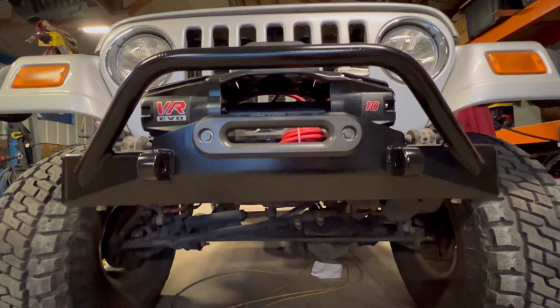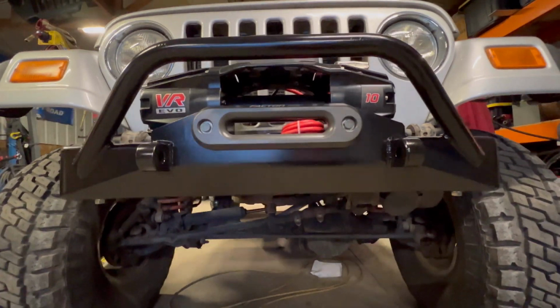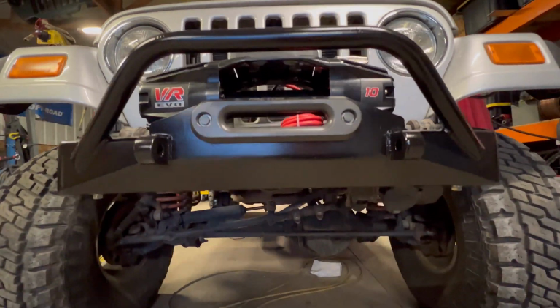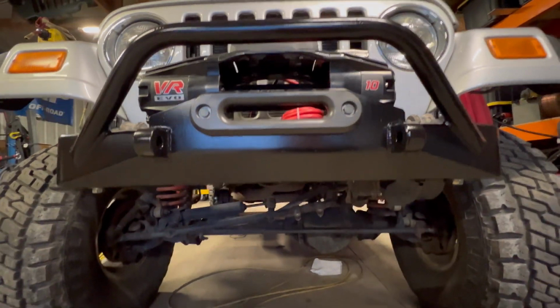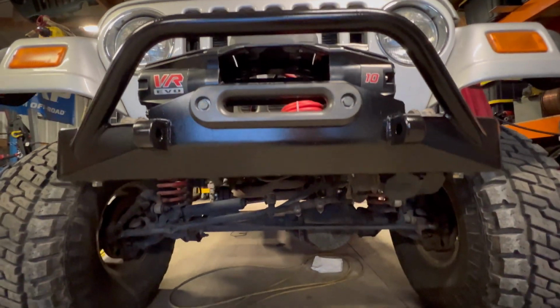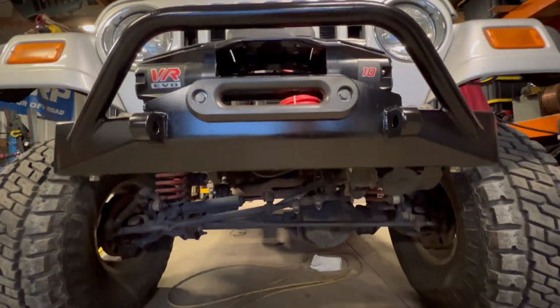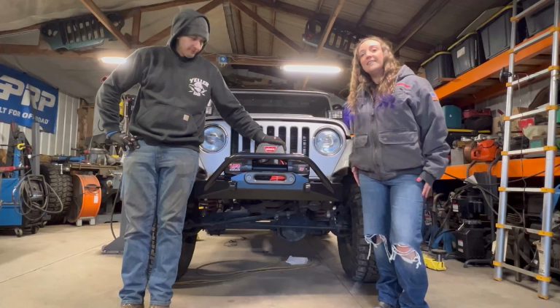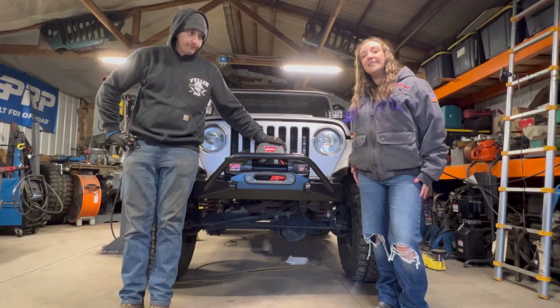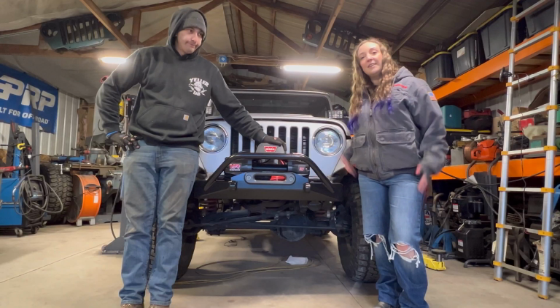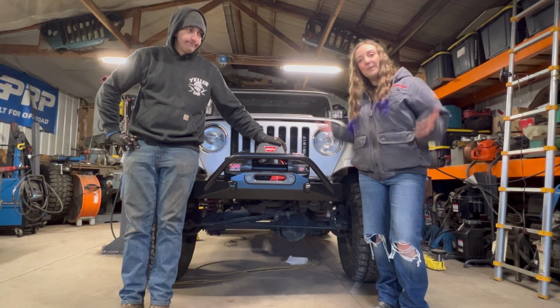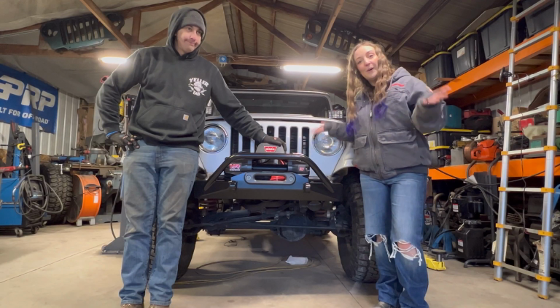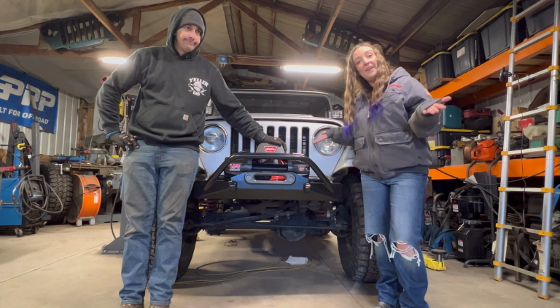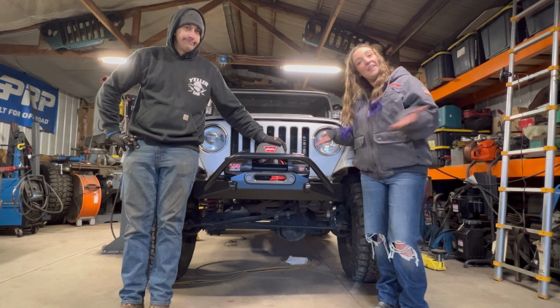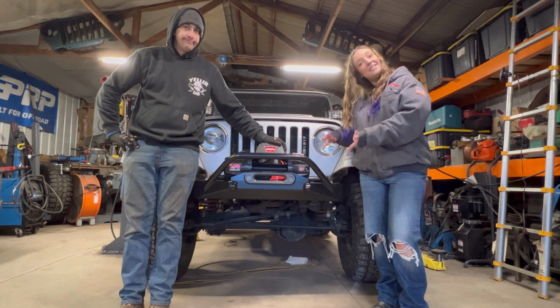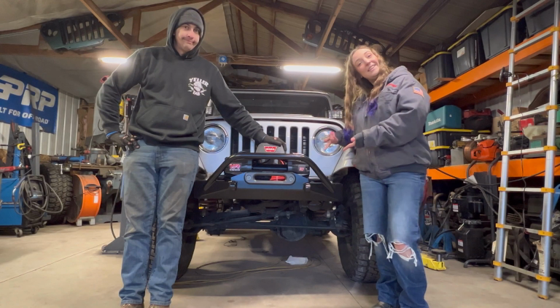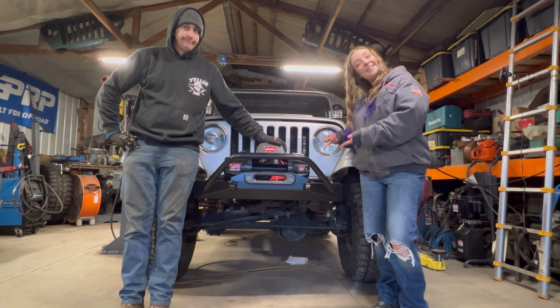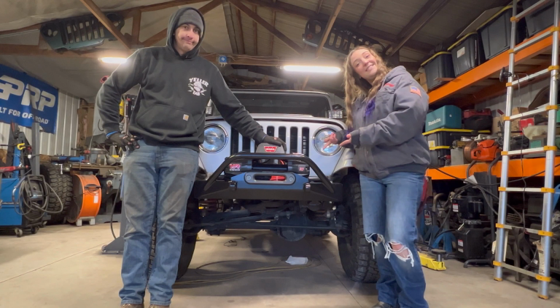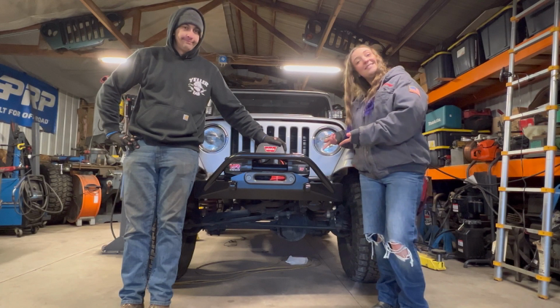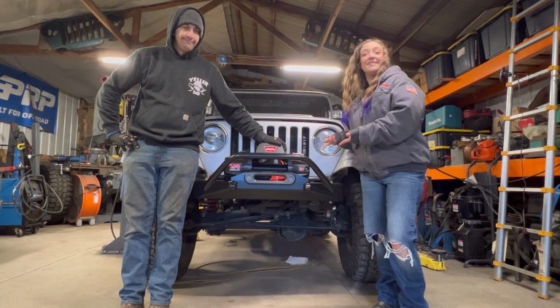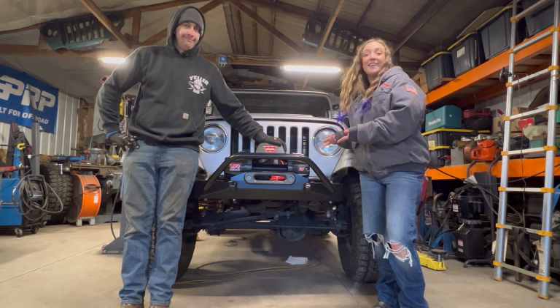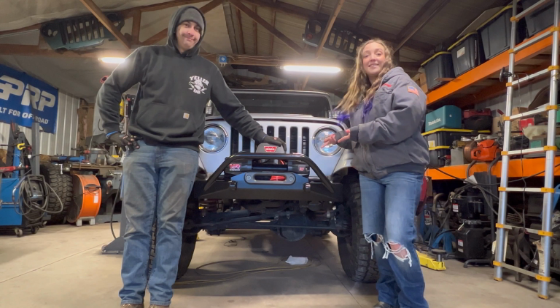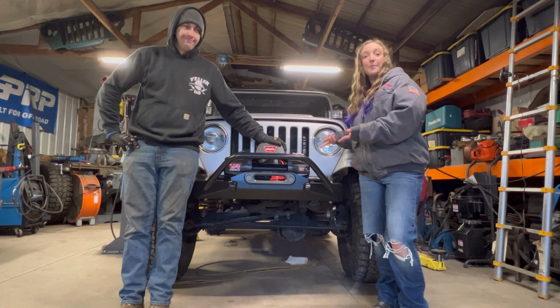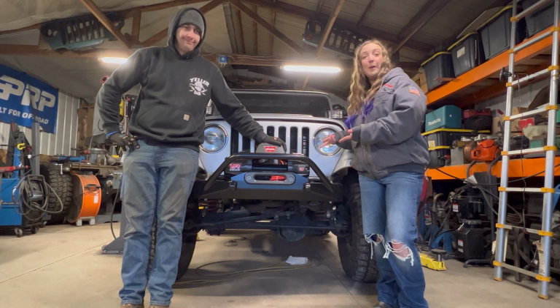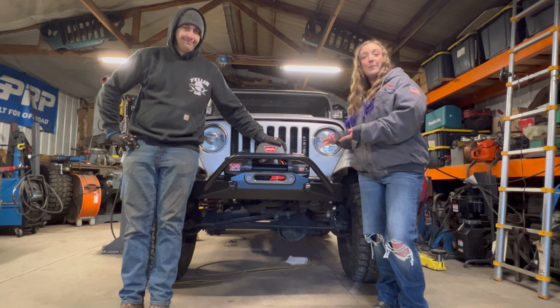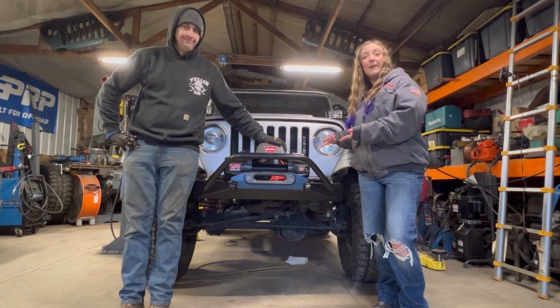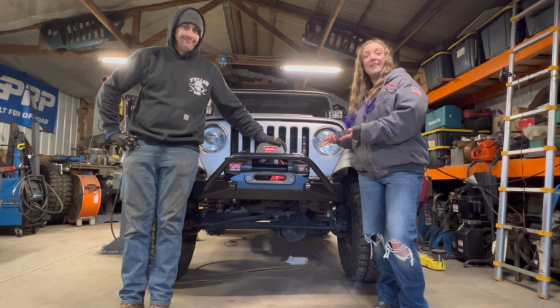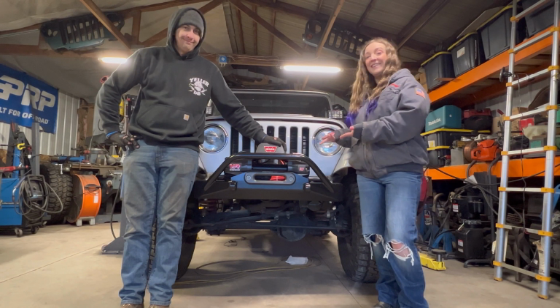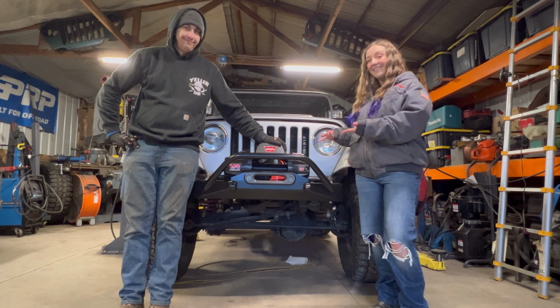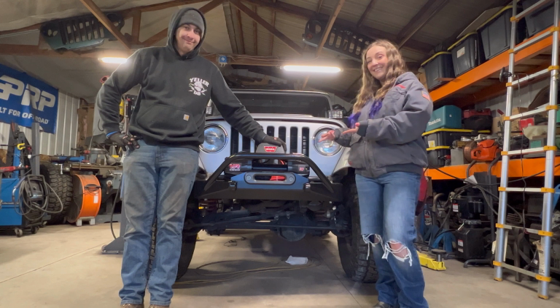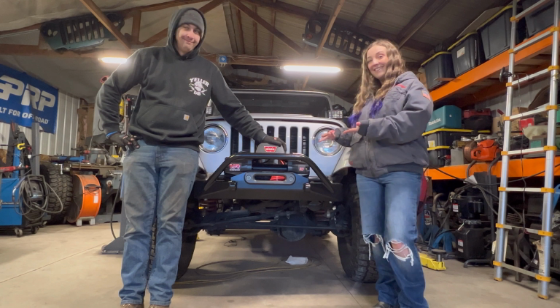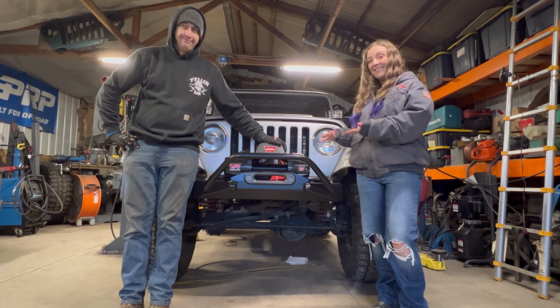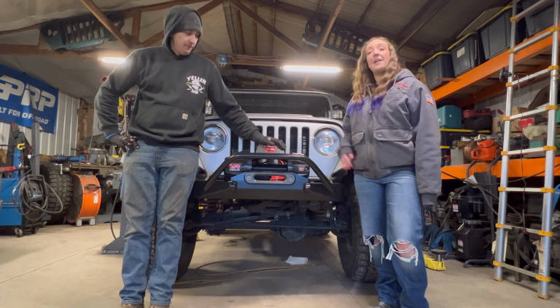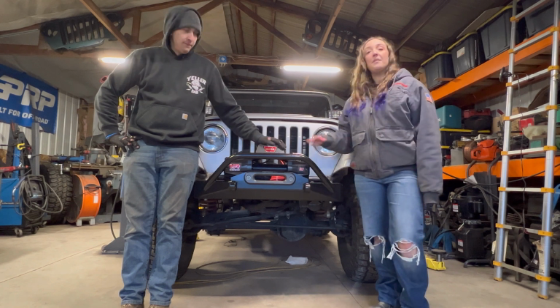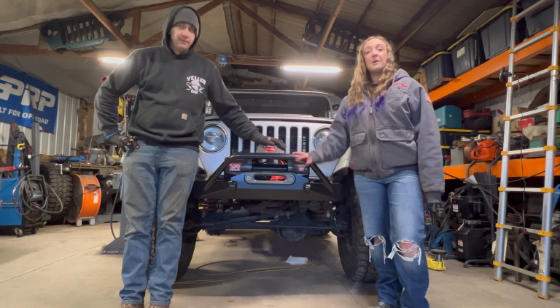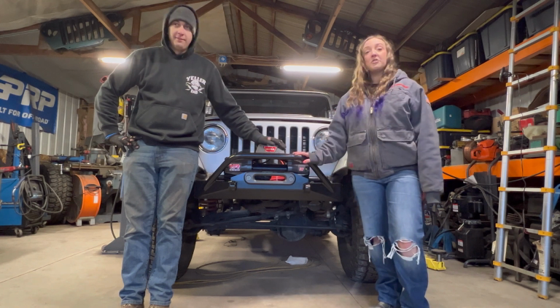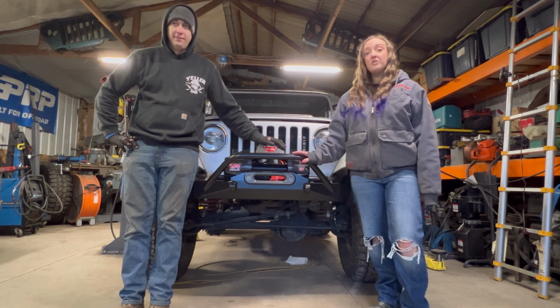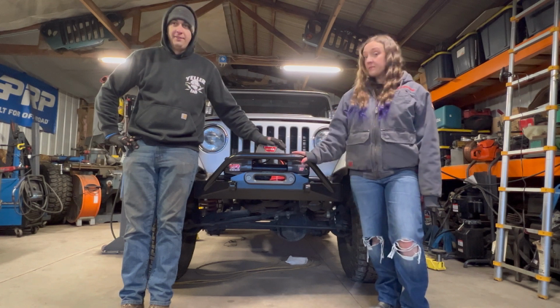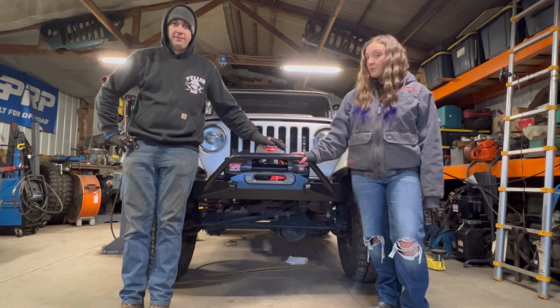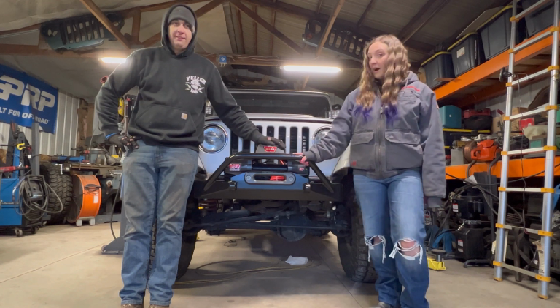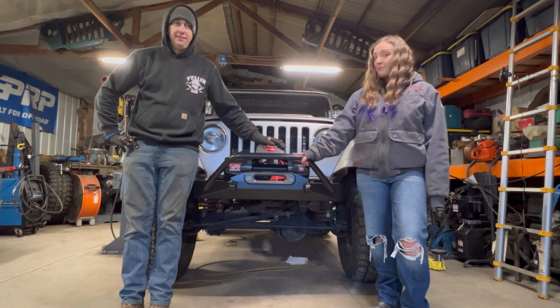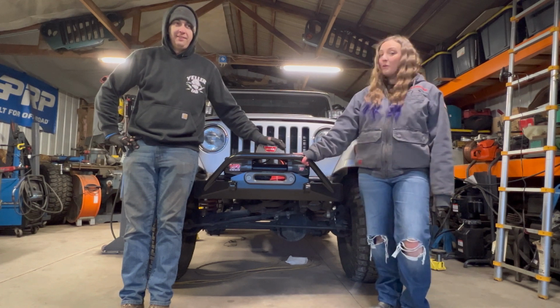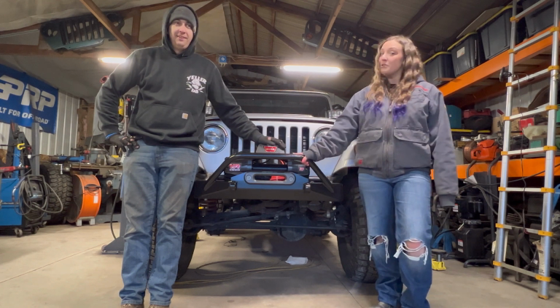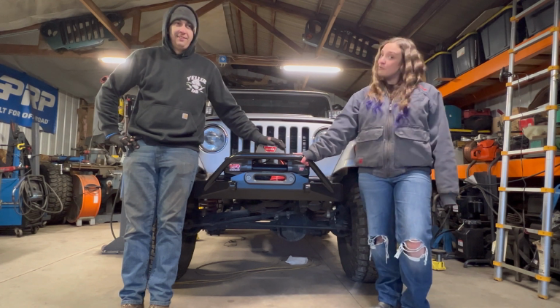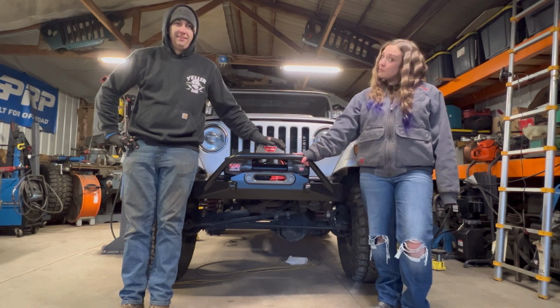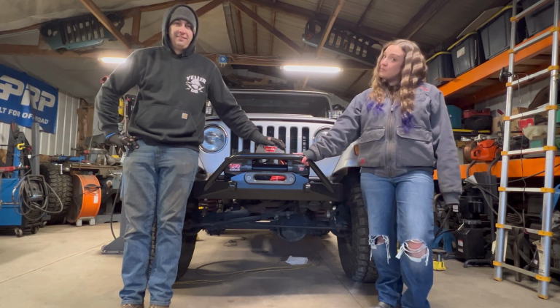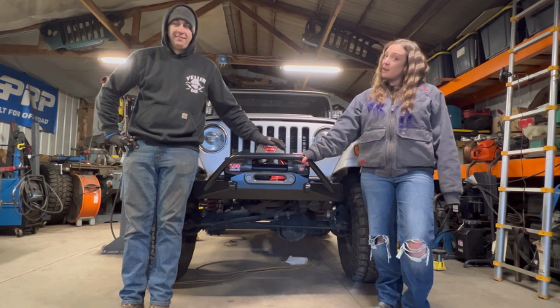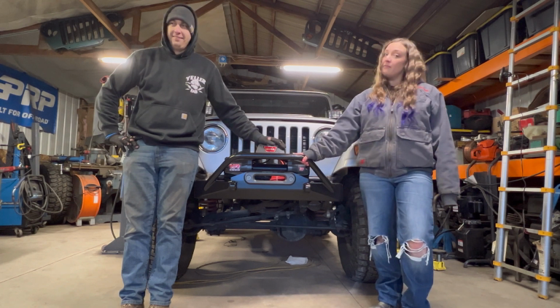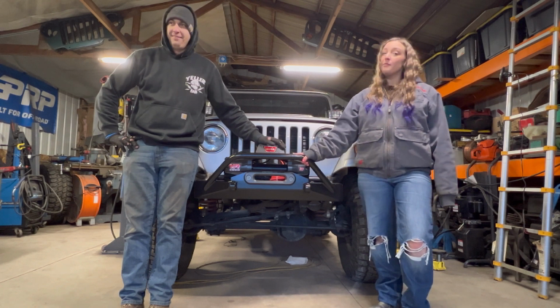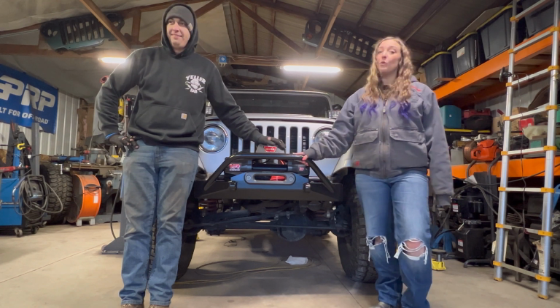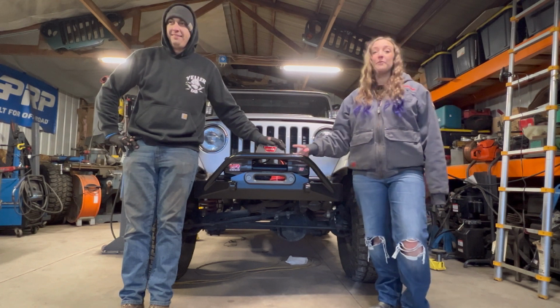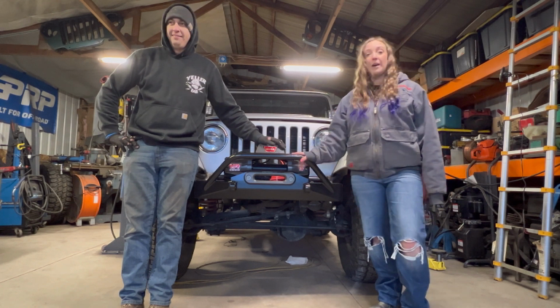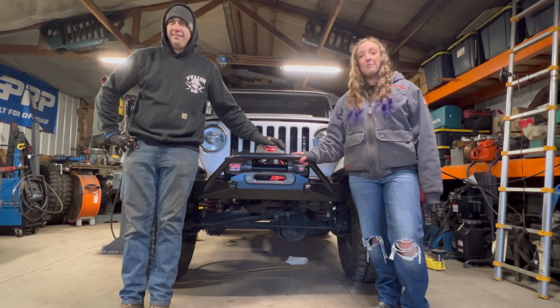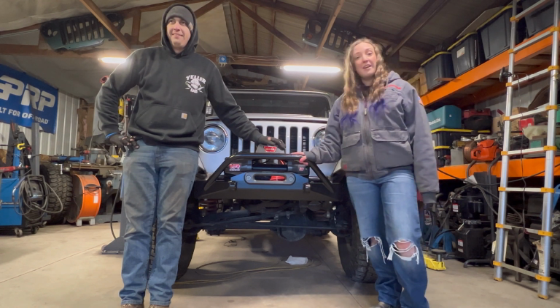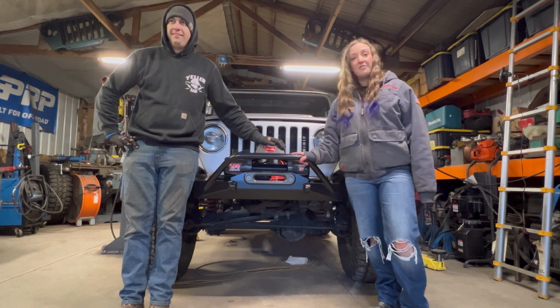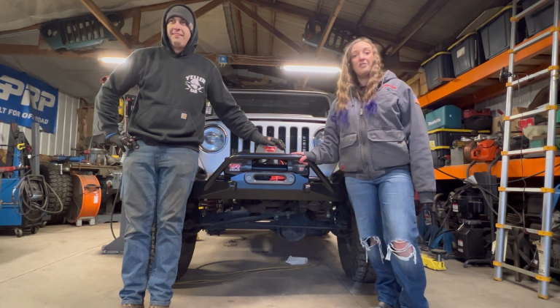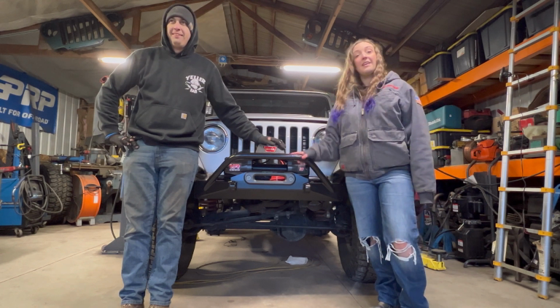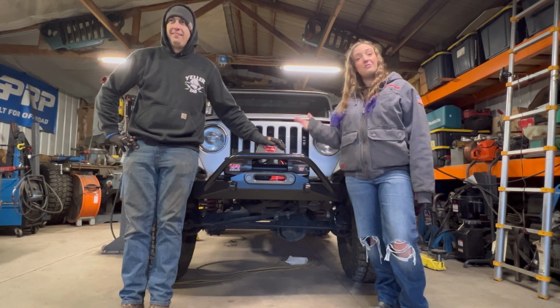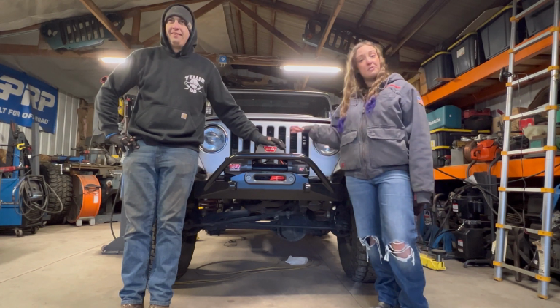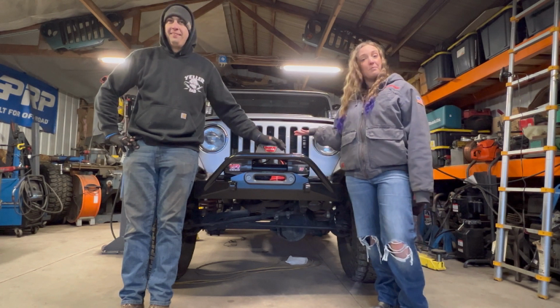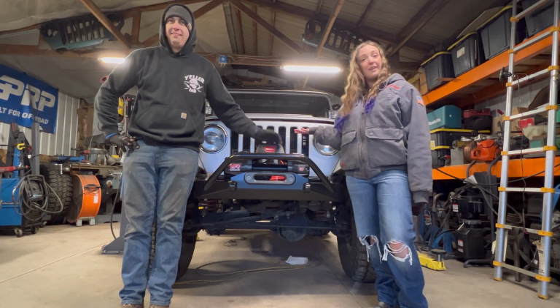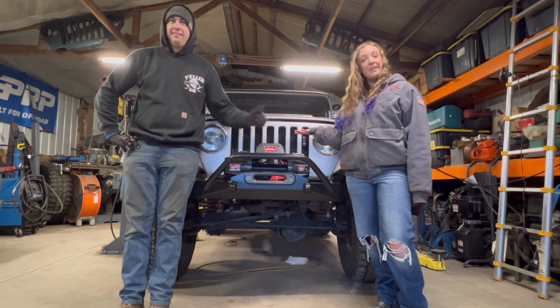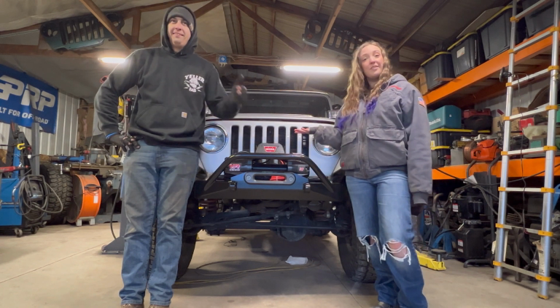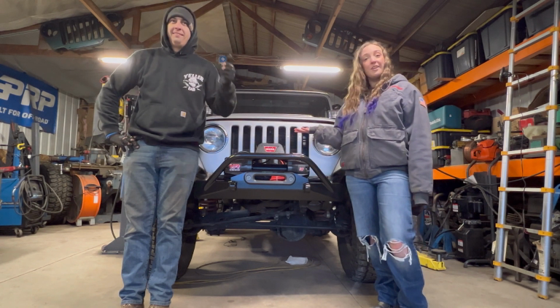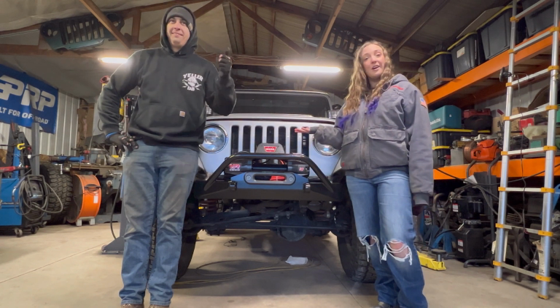Well, that's it — that's the bumper. Make sure you subscribe to our YouTube channel for more fabrication and Jeep related videos.